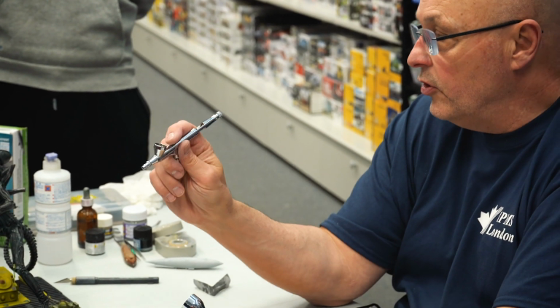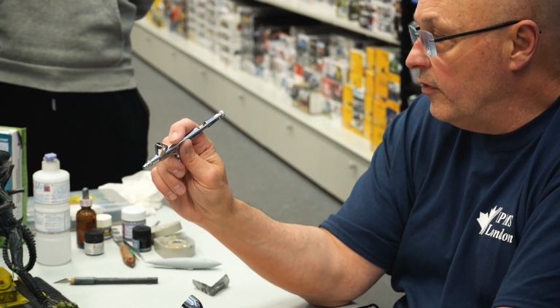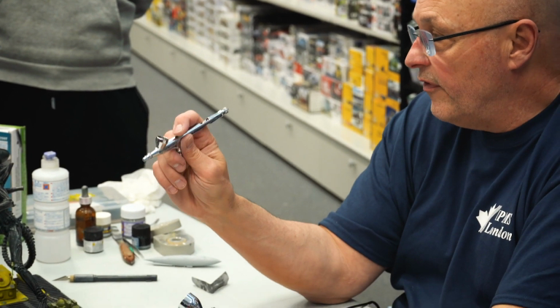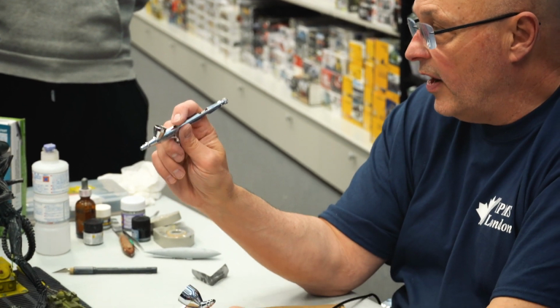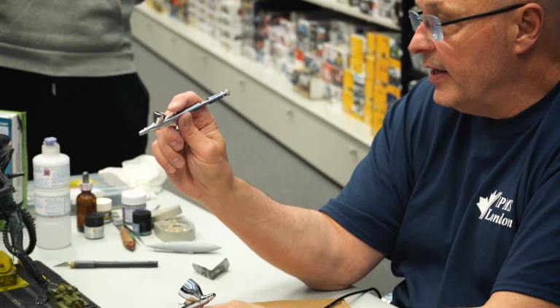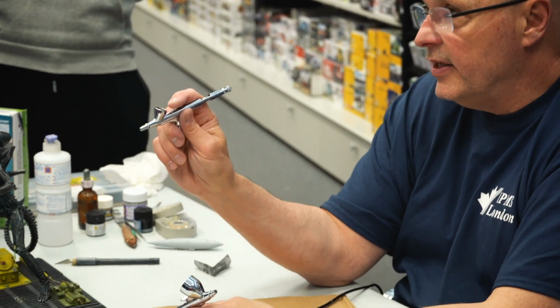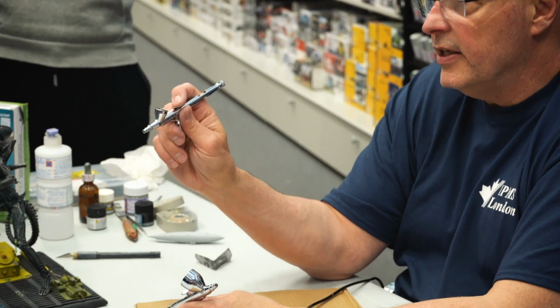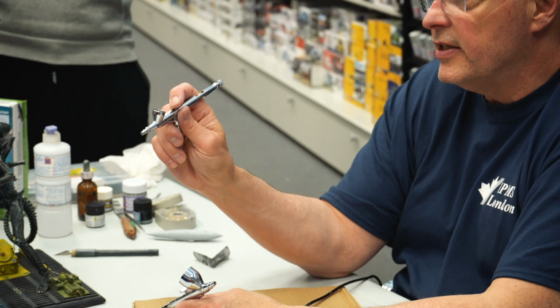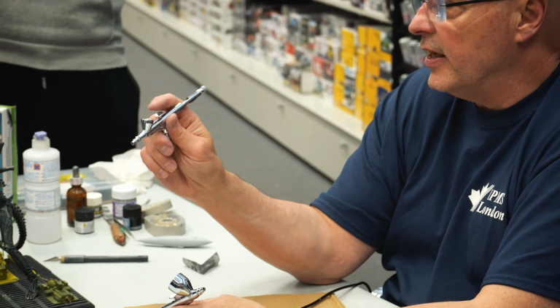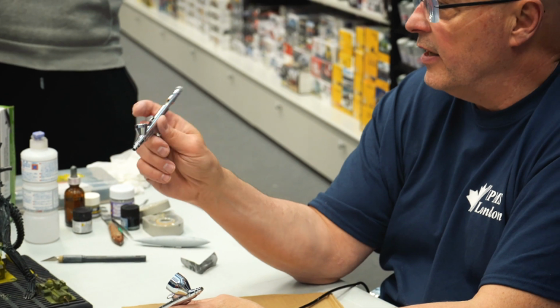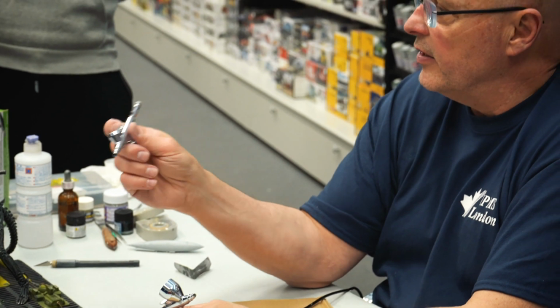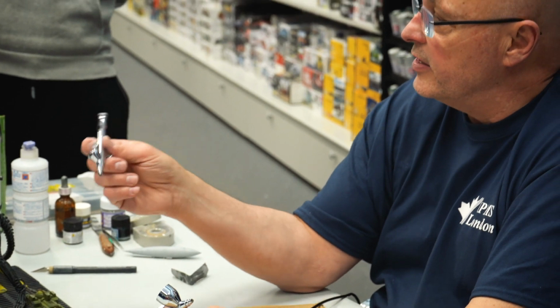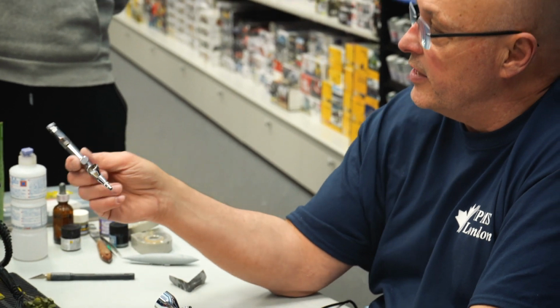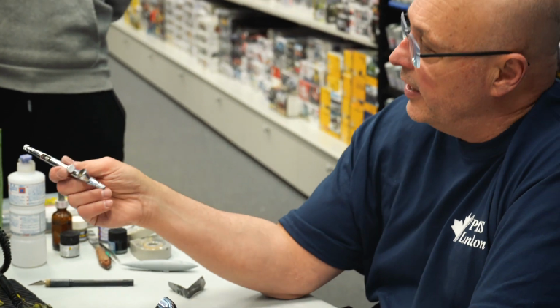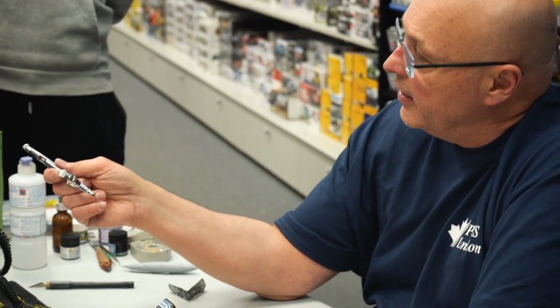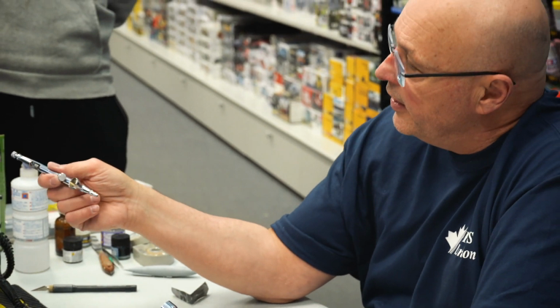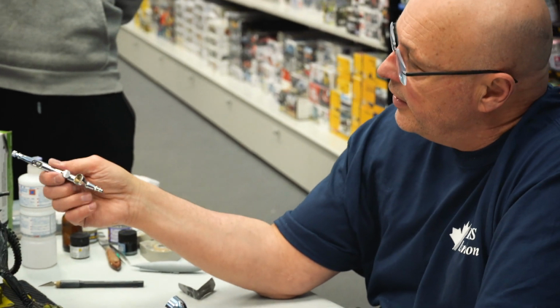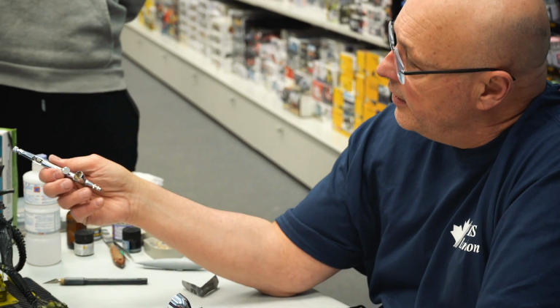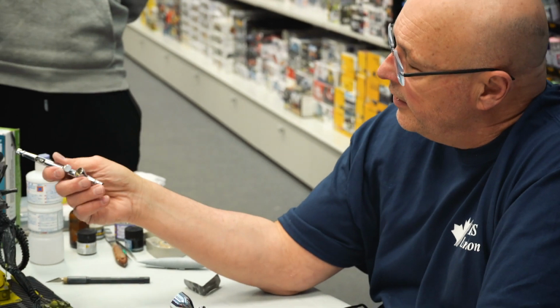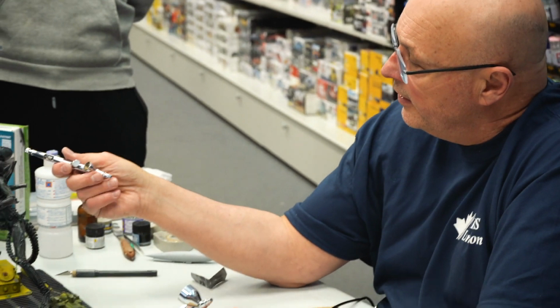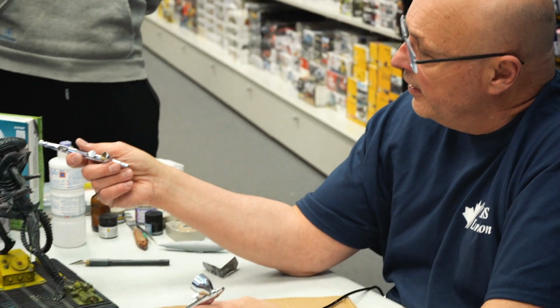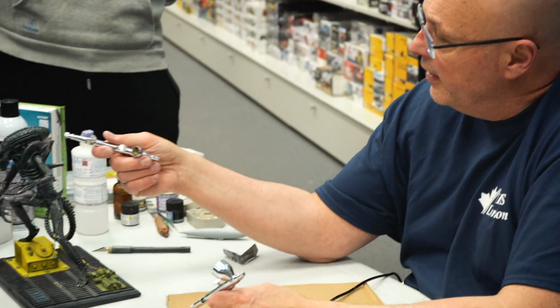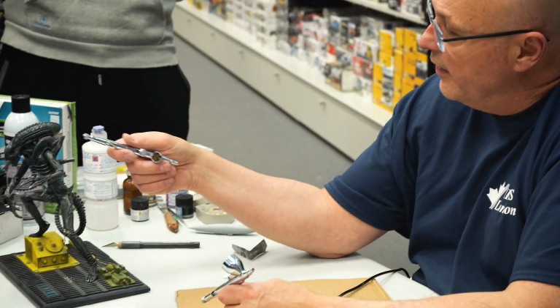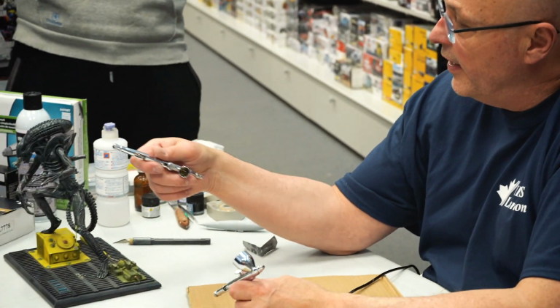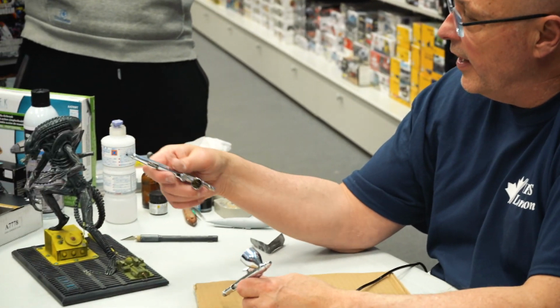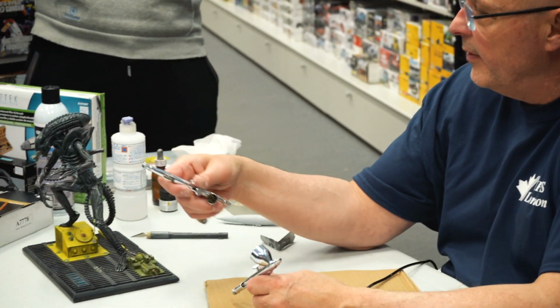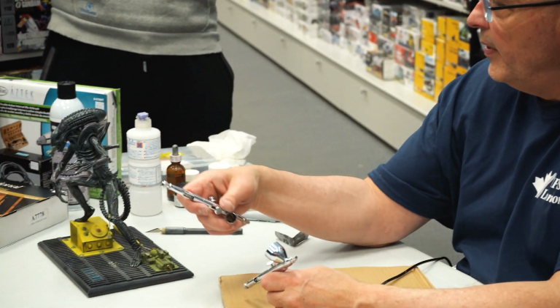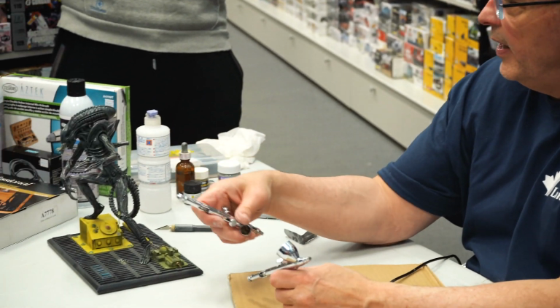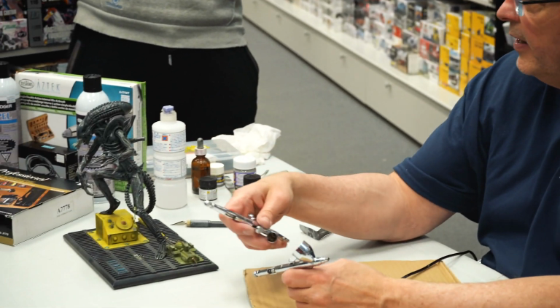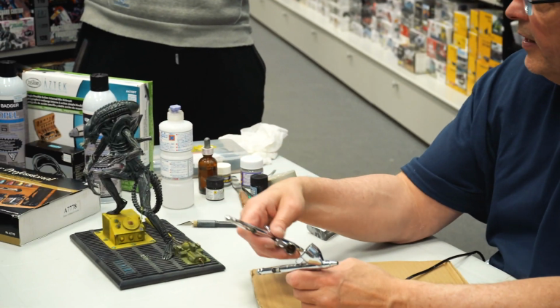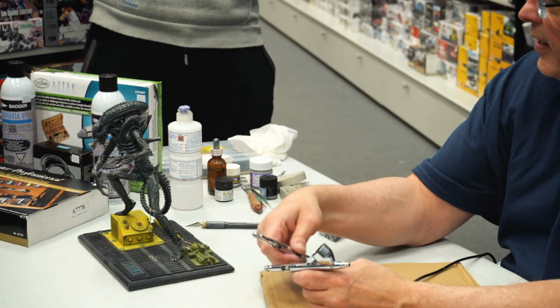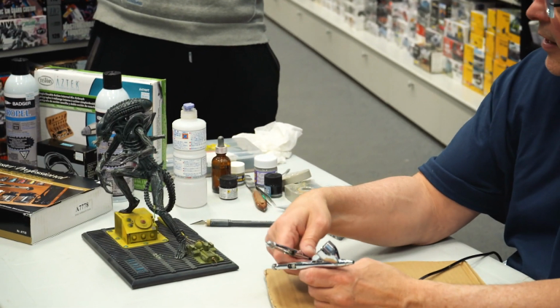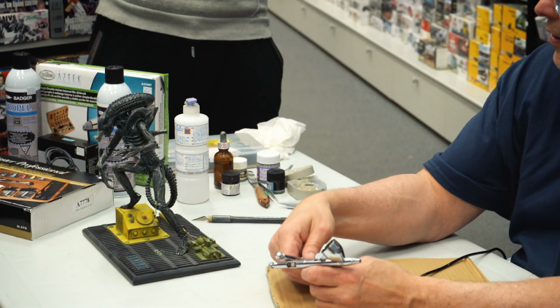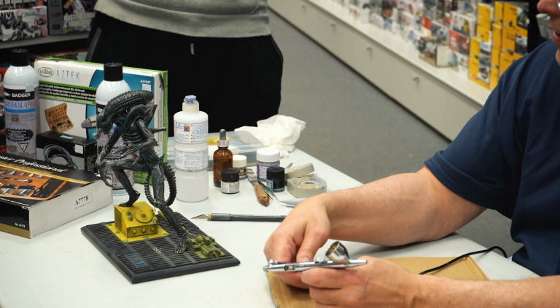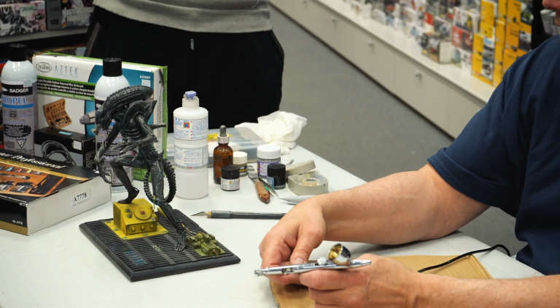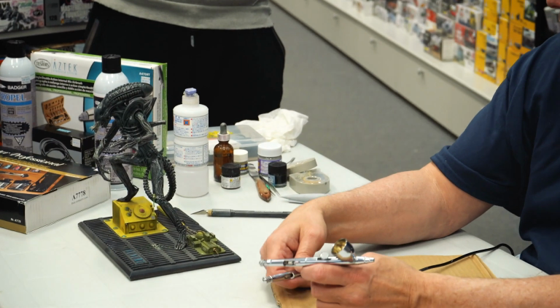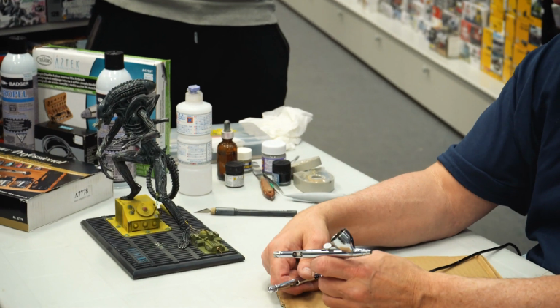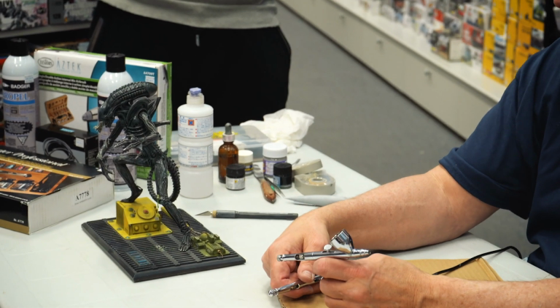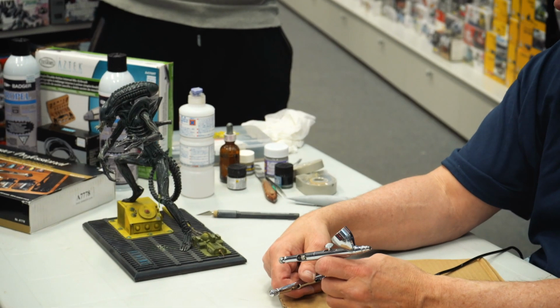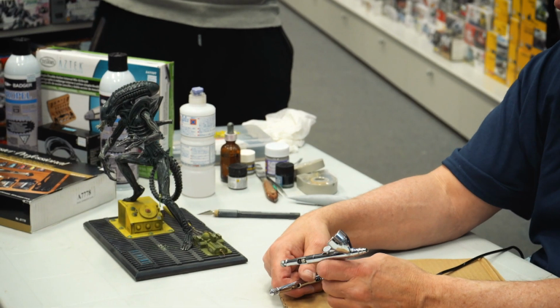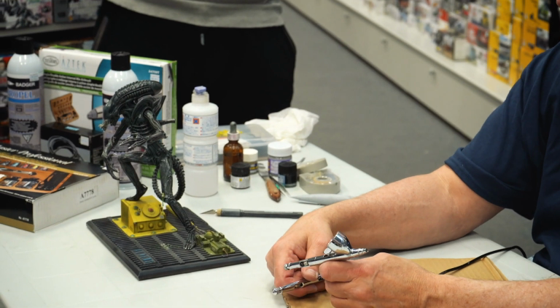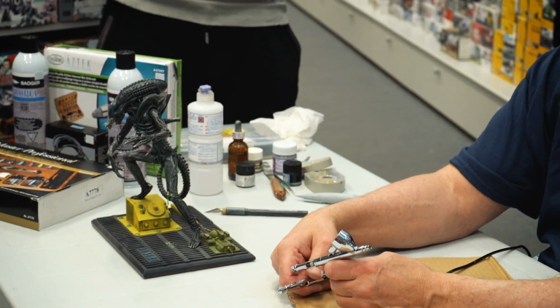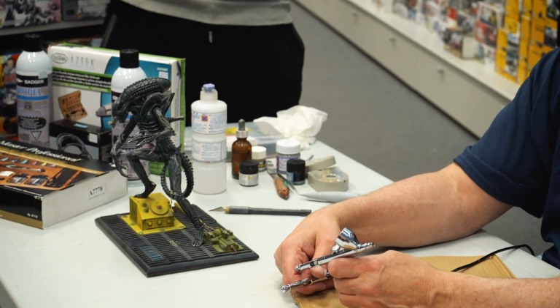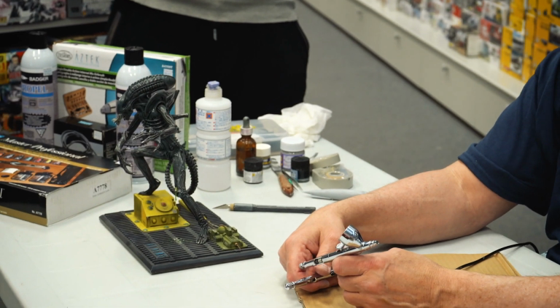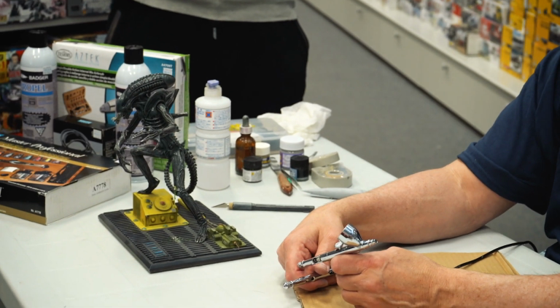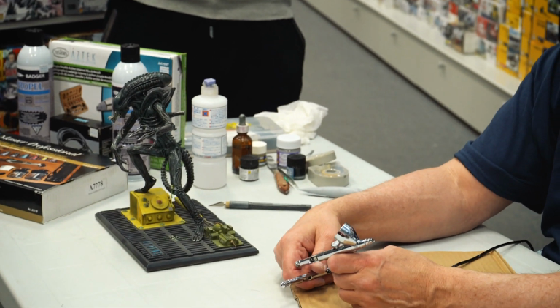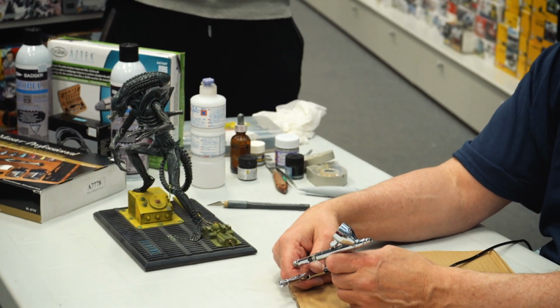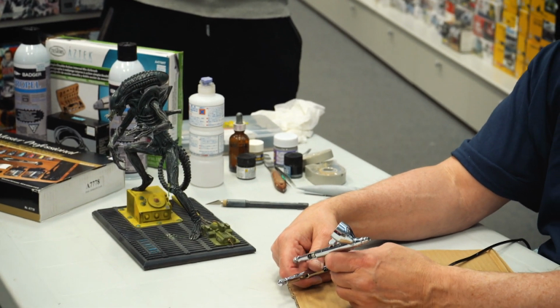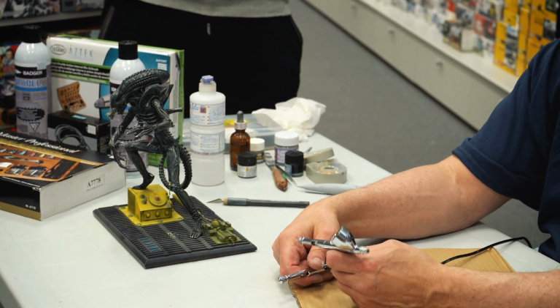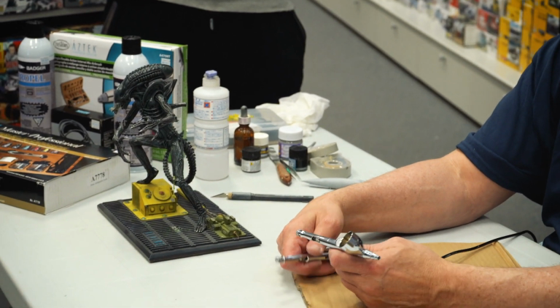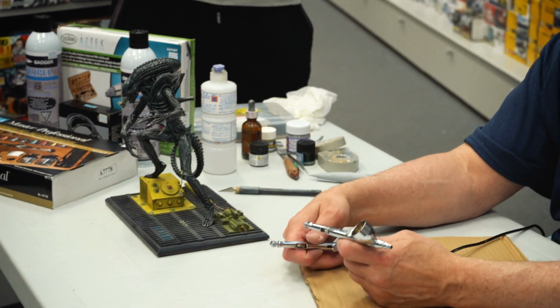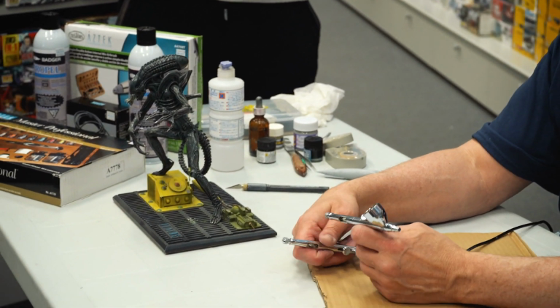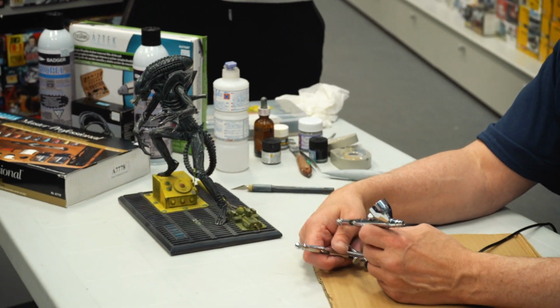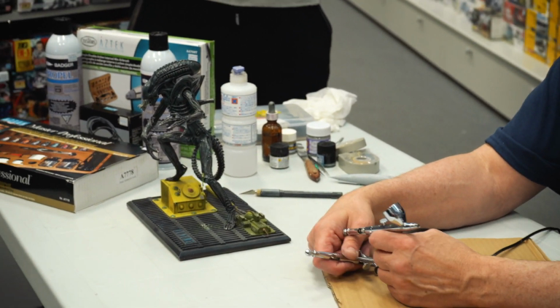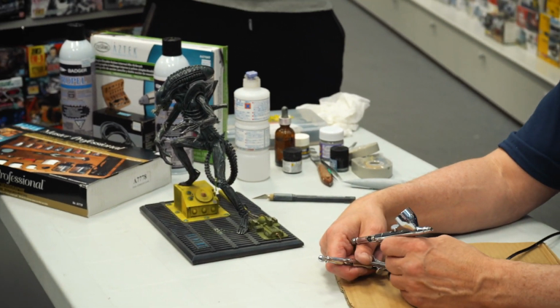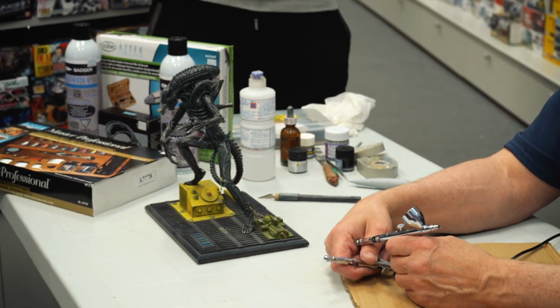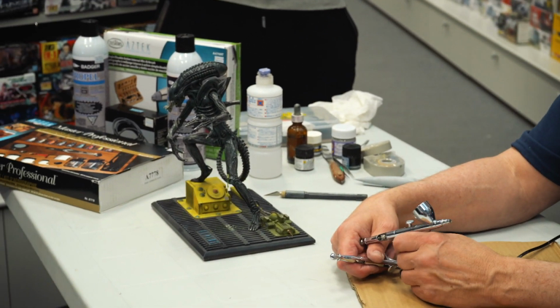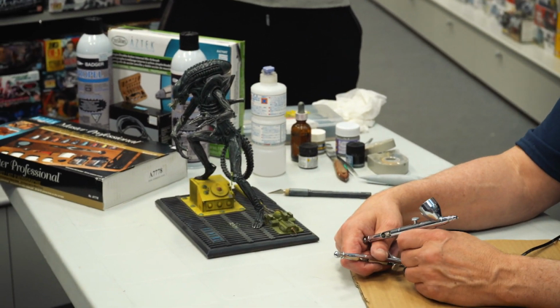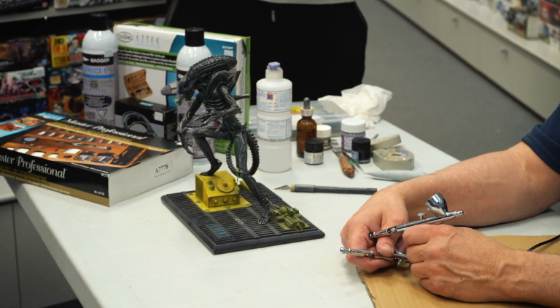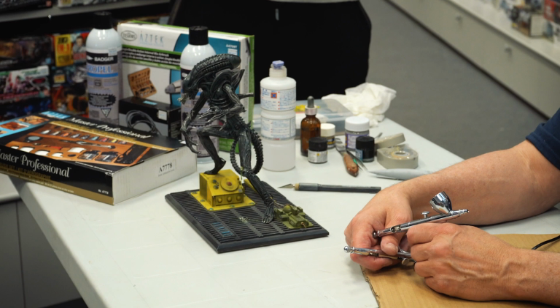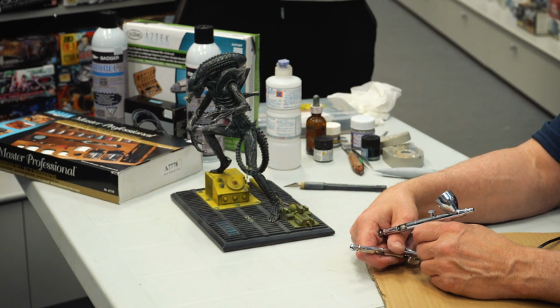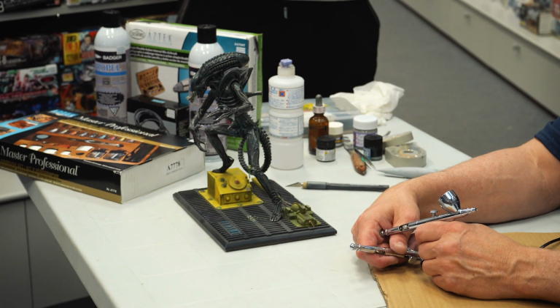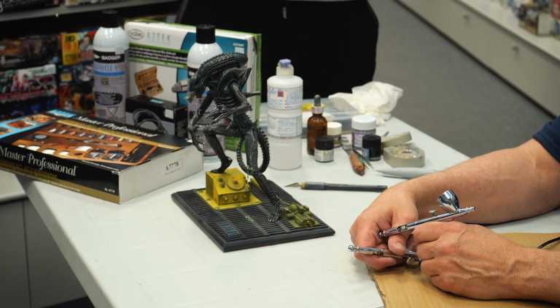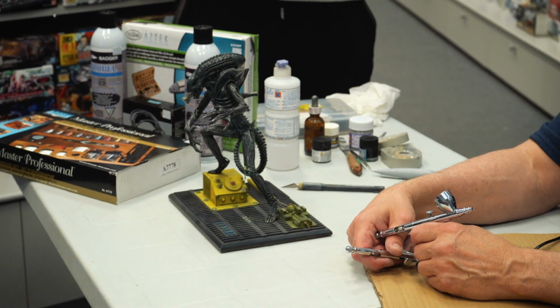This one here is also an Iwata double action, but you can see just by its frame that it's a little smaller than the other one. So this is more of a high-detail brush — a bit of a luxury — but I can do fine detail with it. I airbrushed that alien figure there, that was fun.